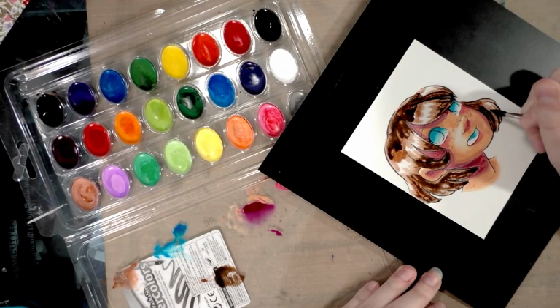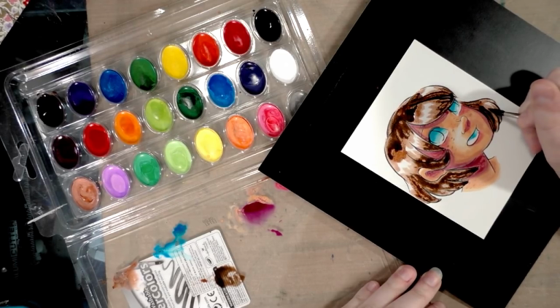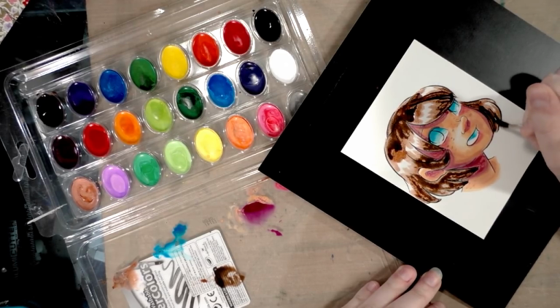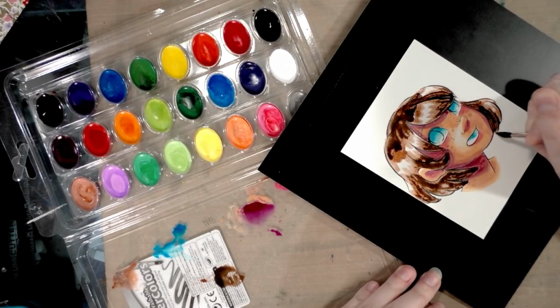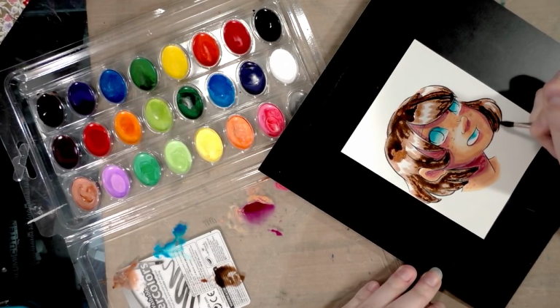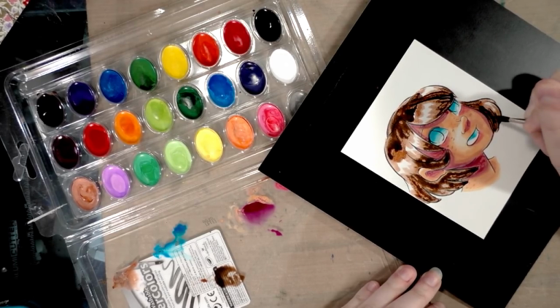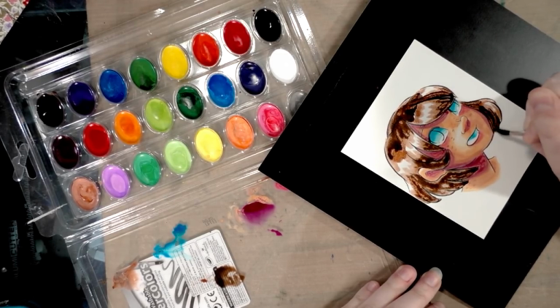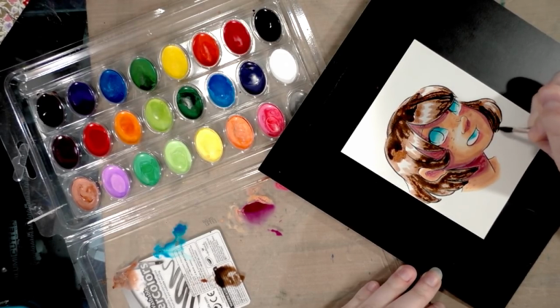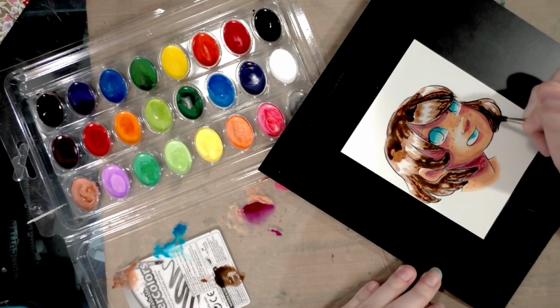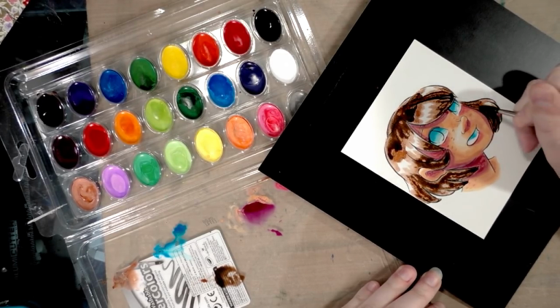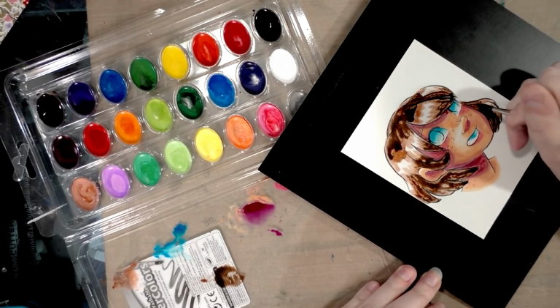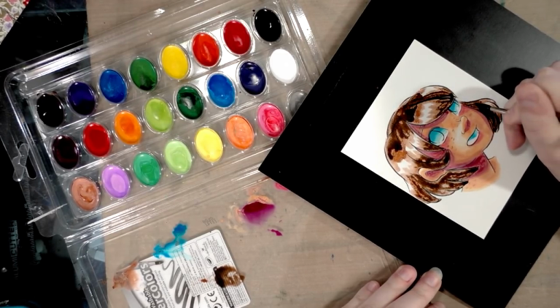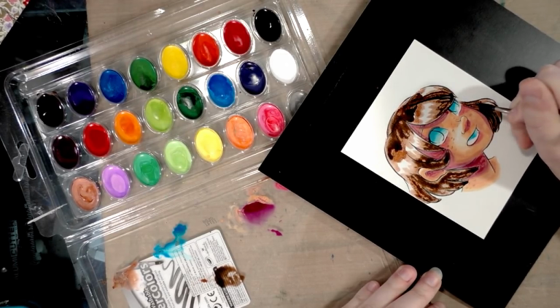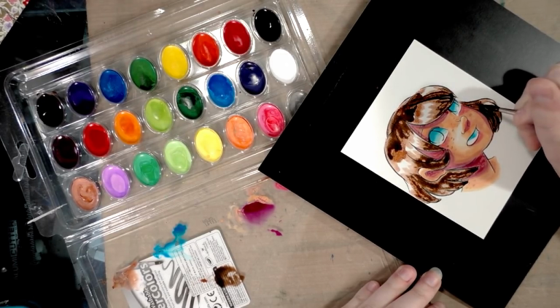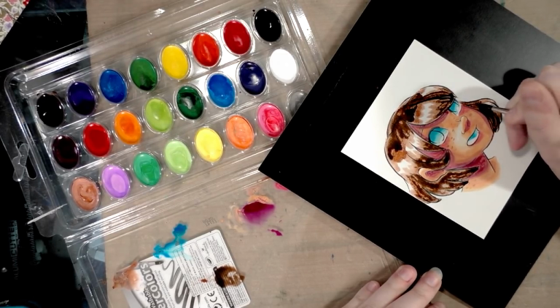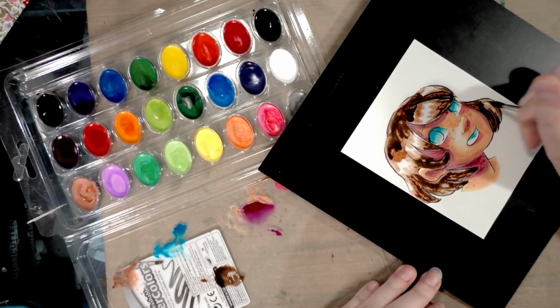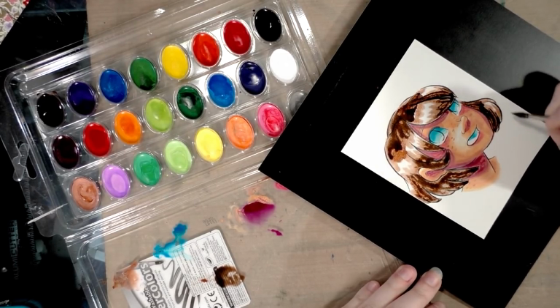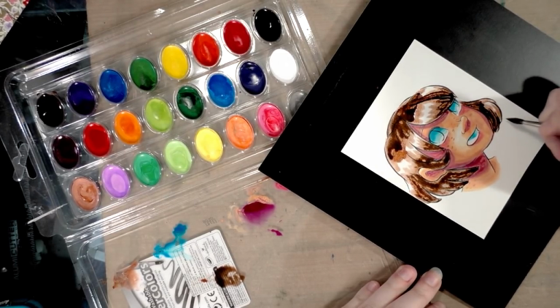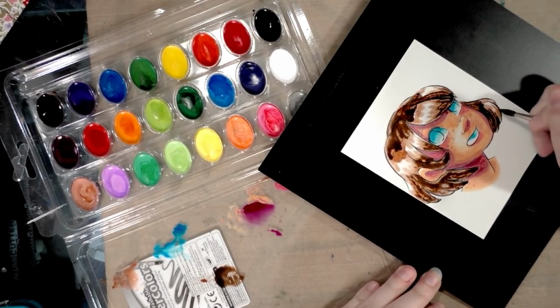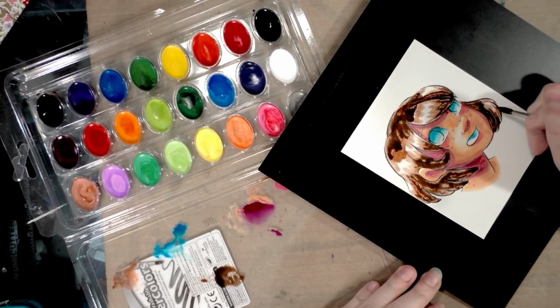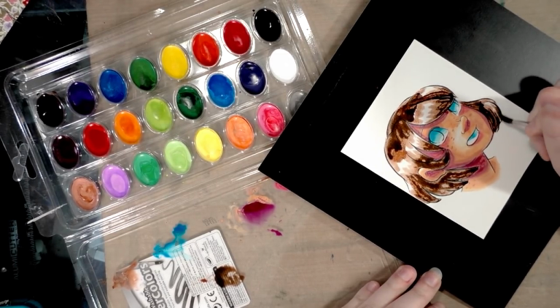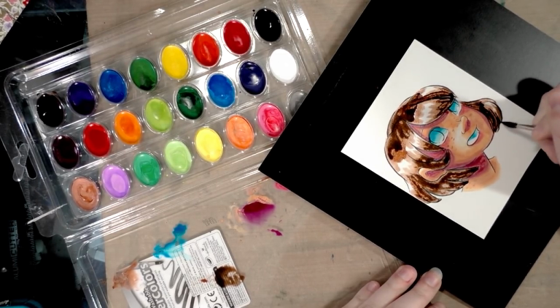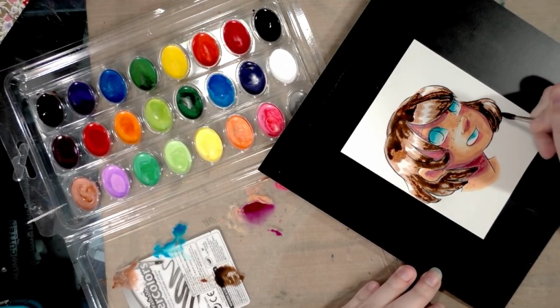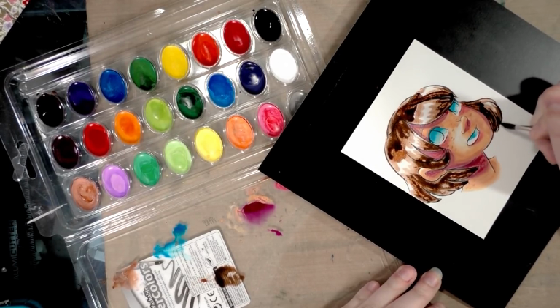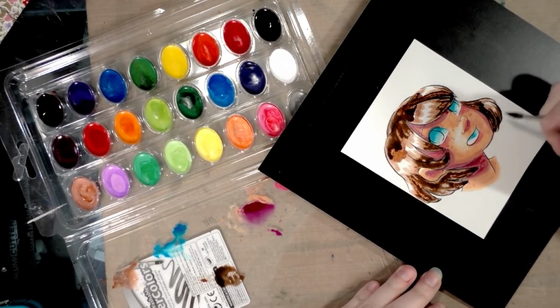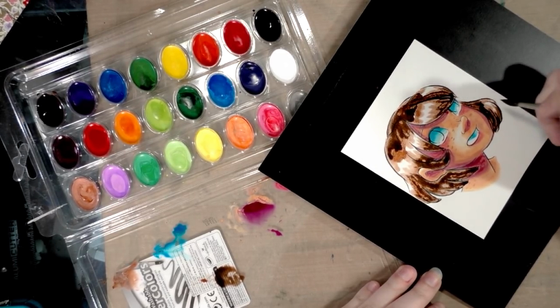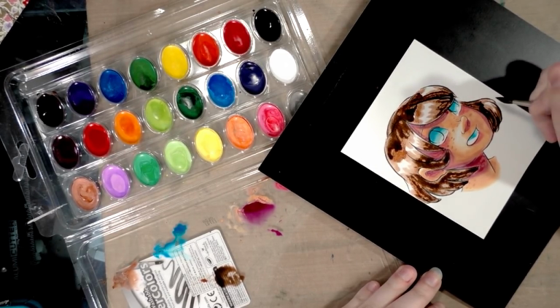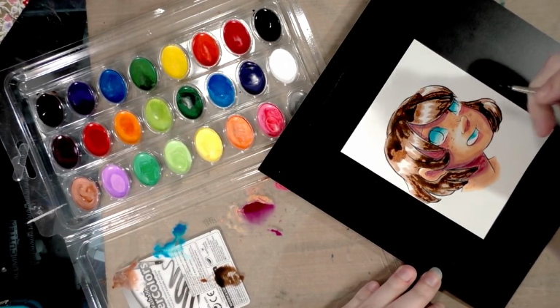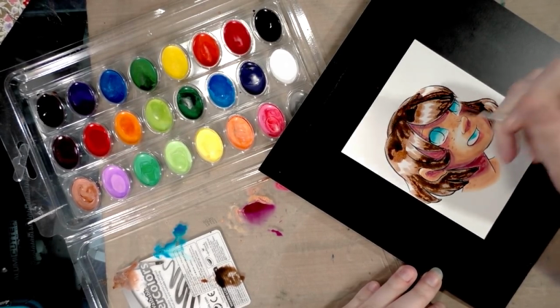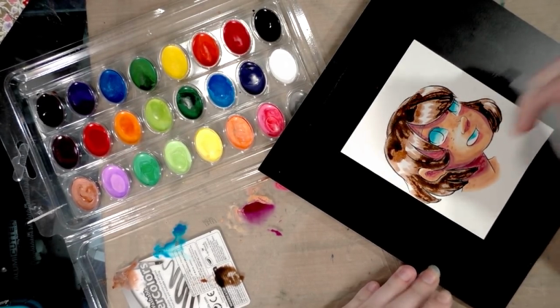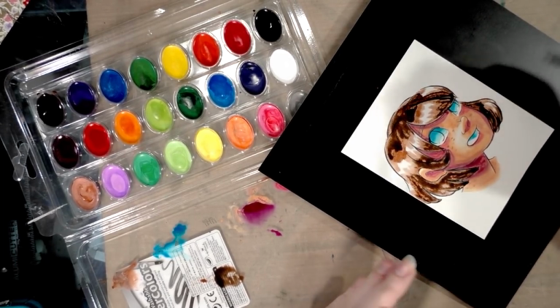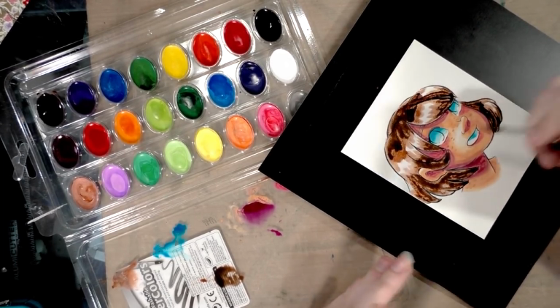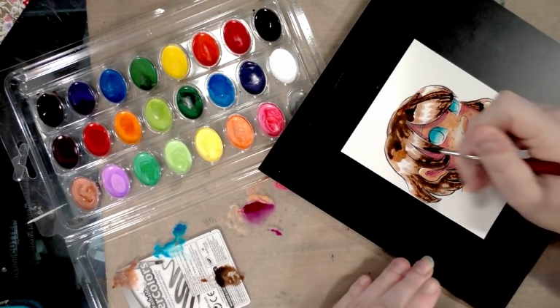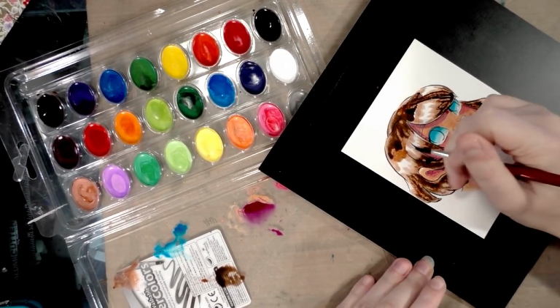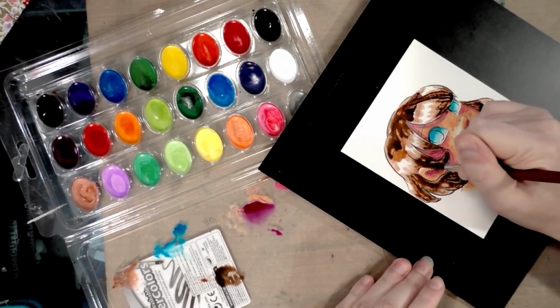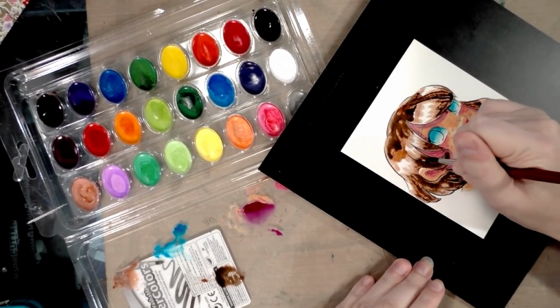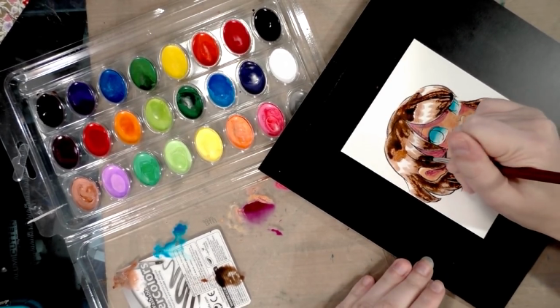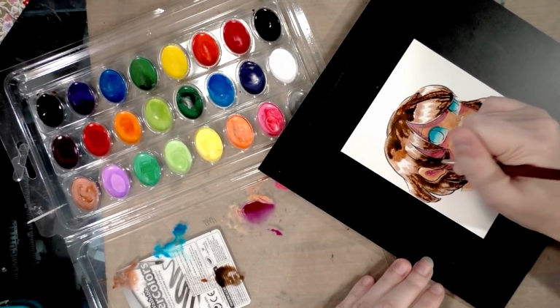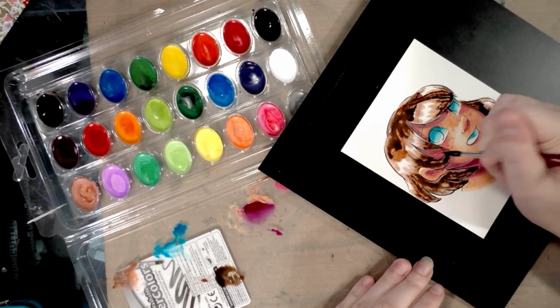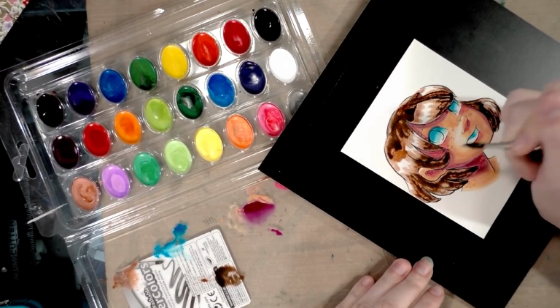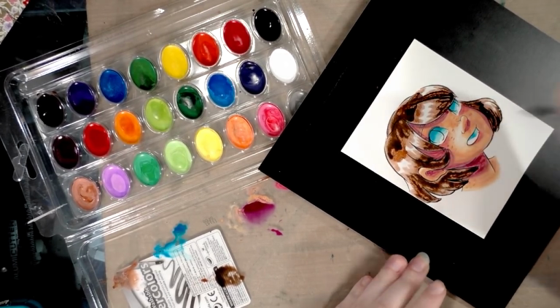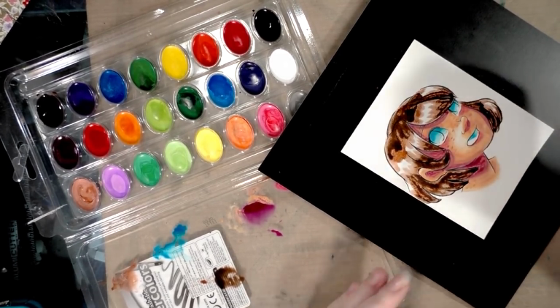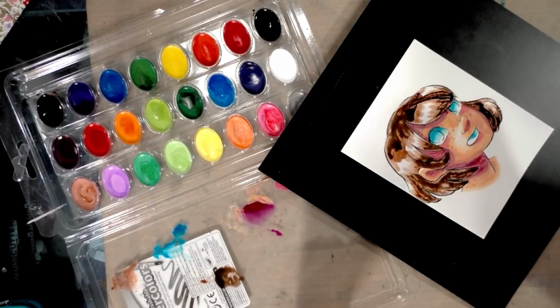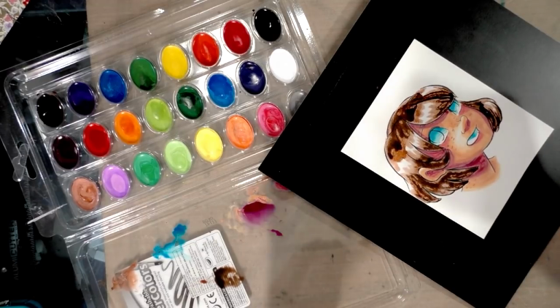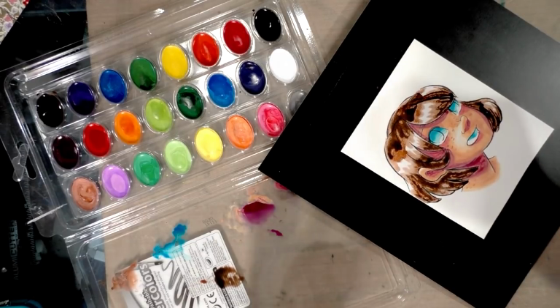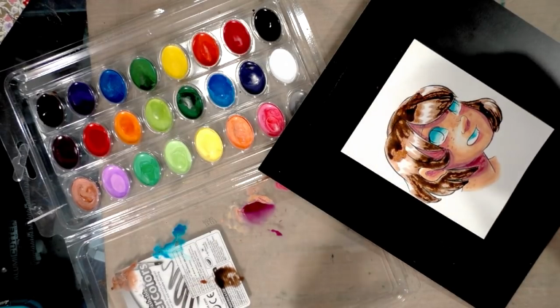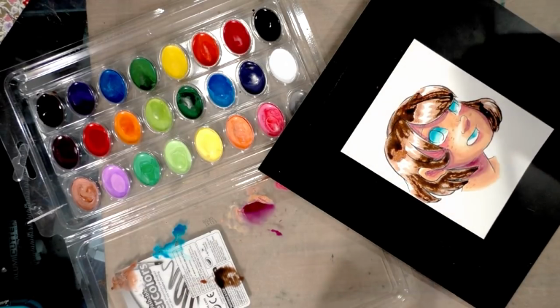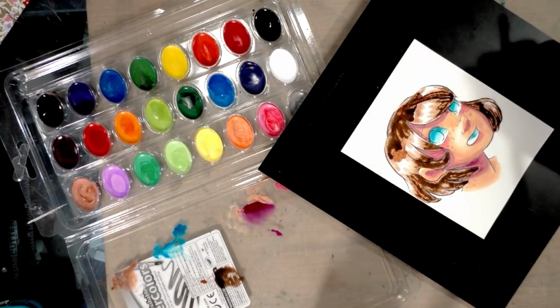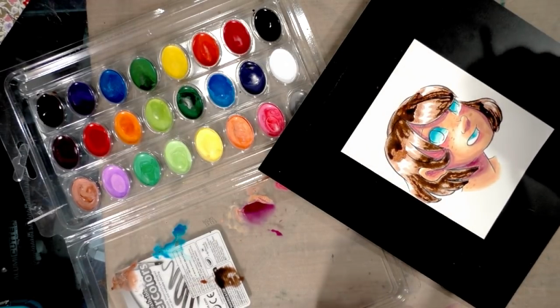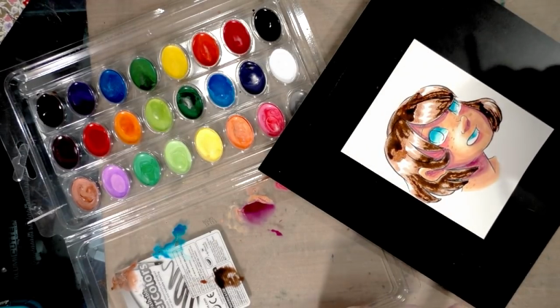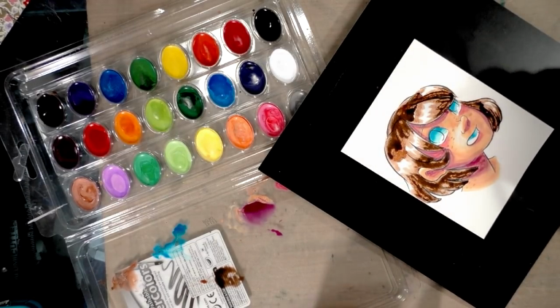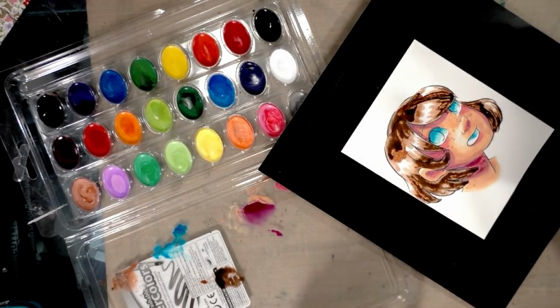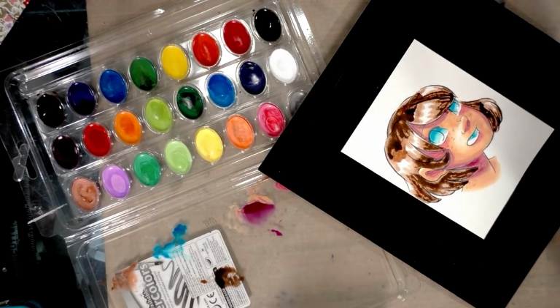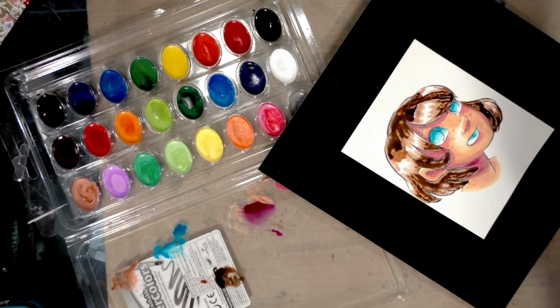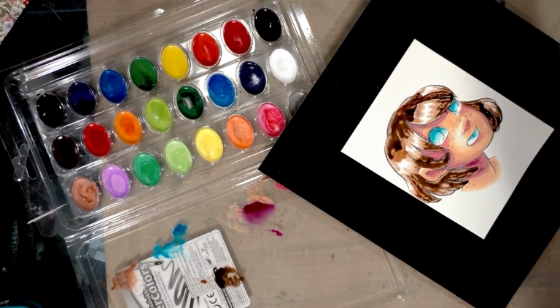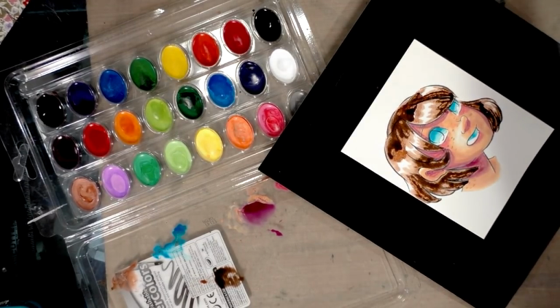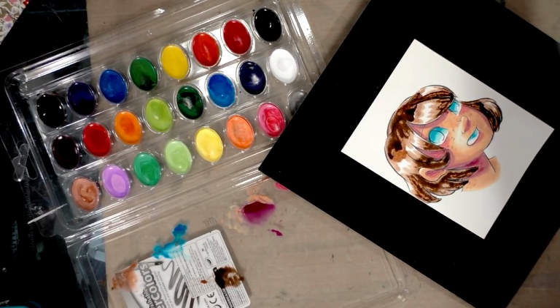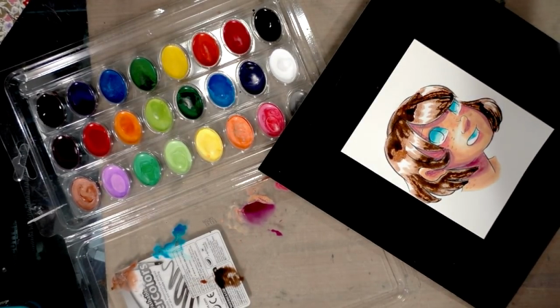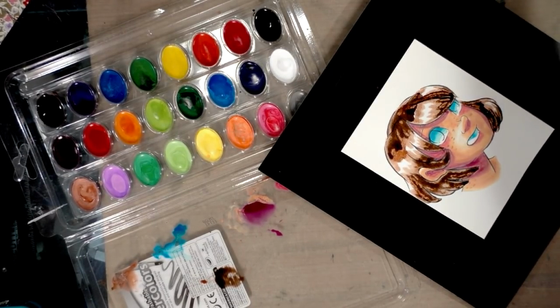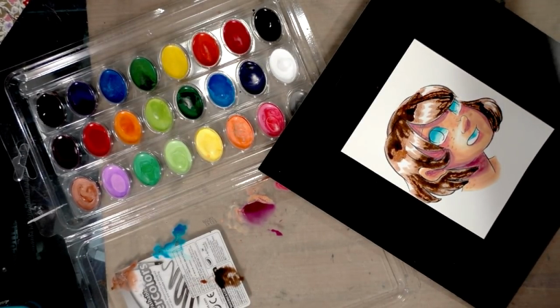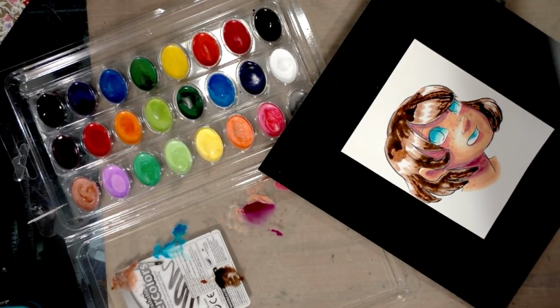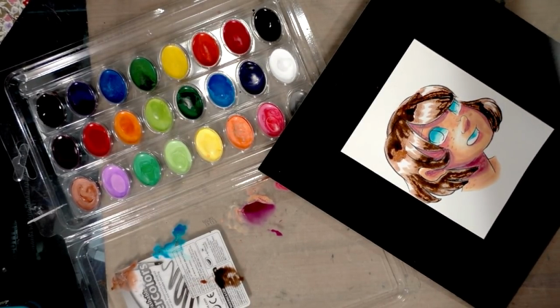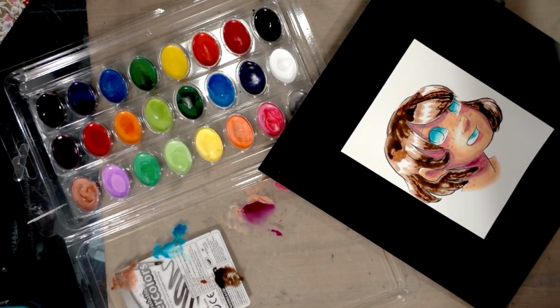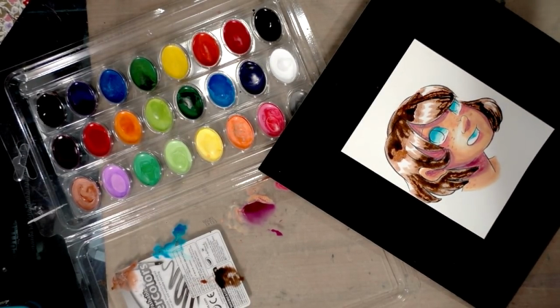Anyway, I wasn't one of those artists who could mix the color I needed as I went — I had to mix it ahead of time to be sure I was getting the right color.